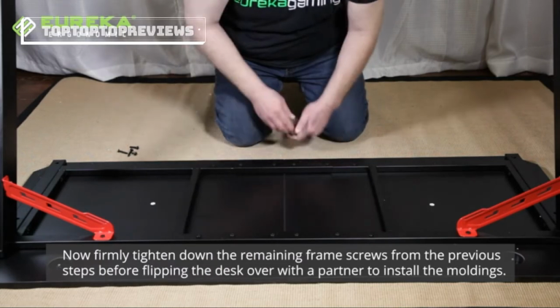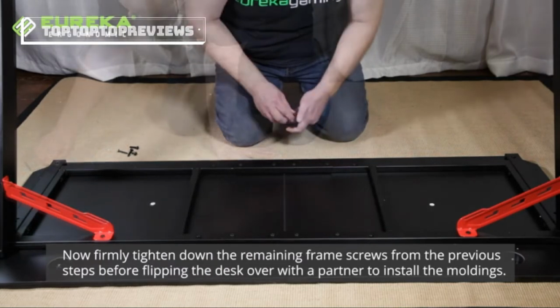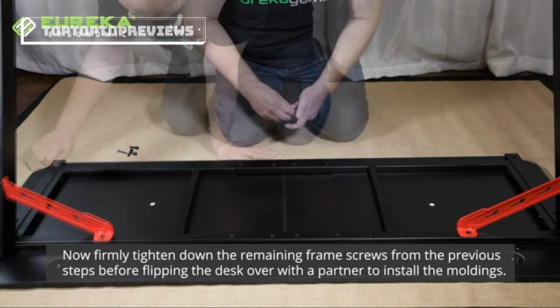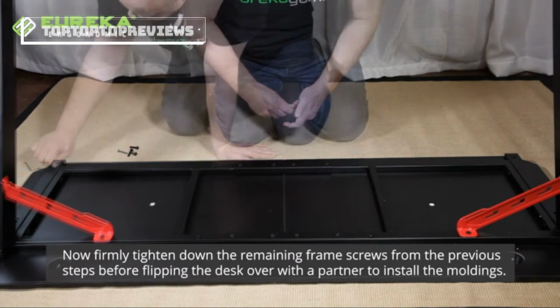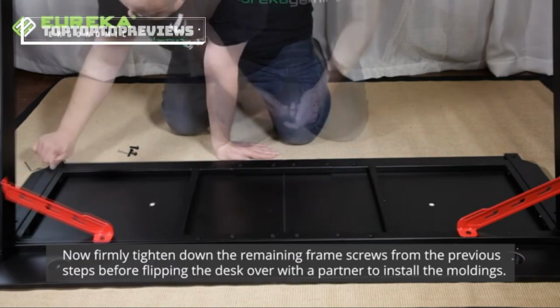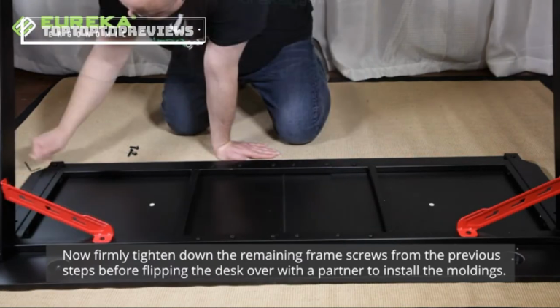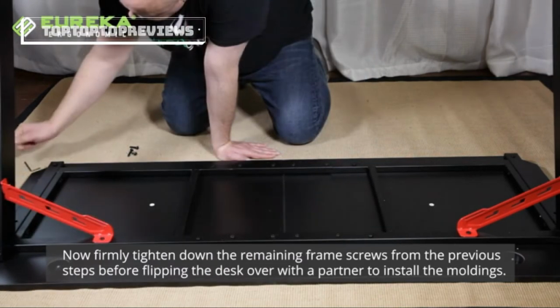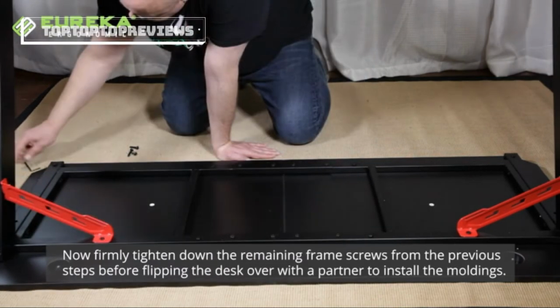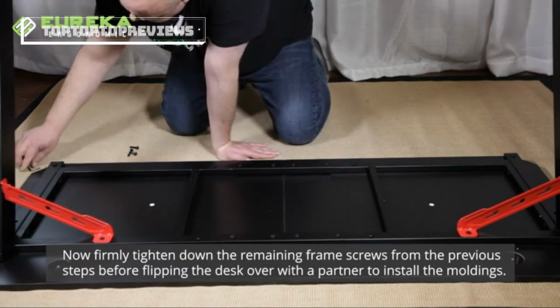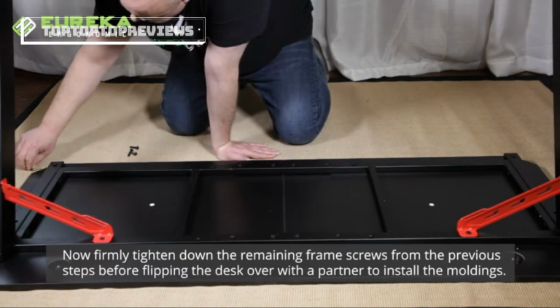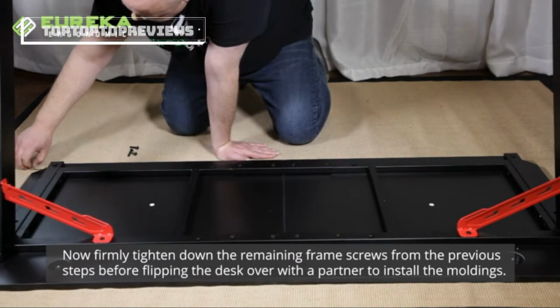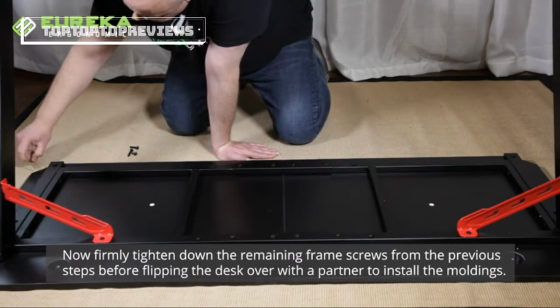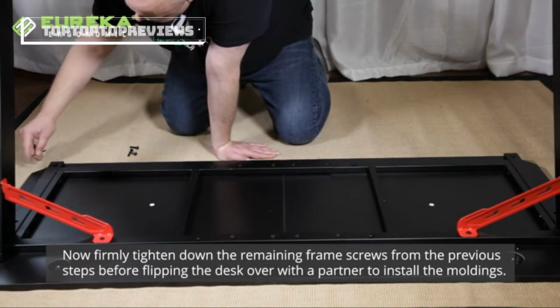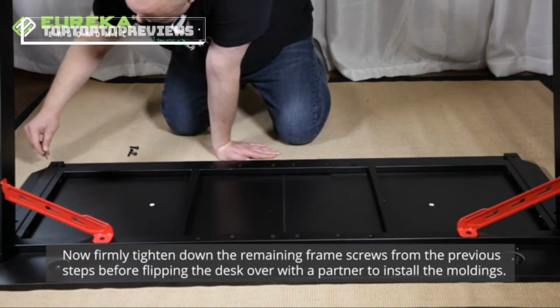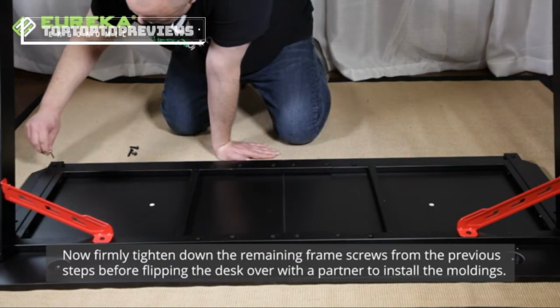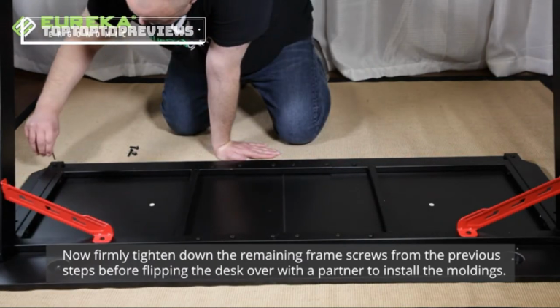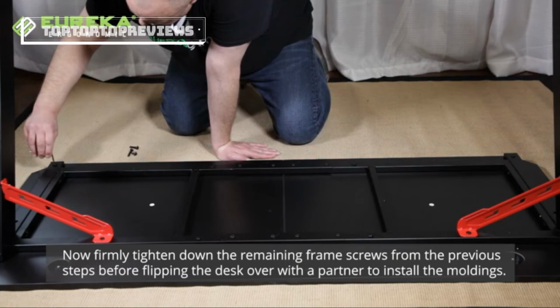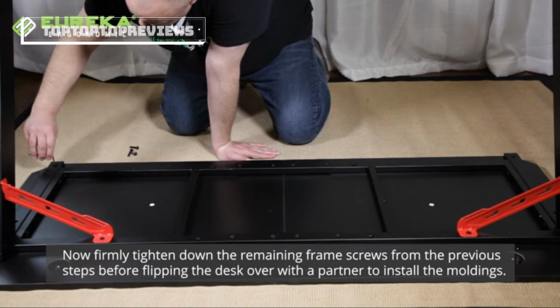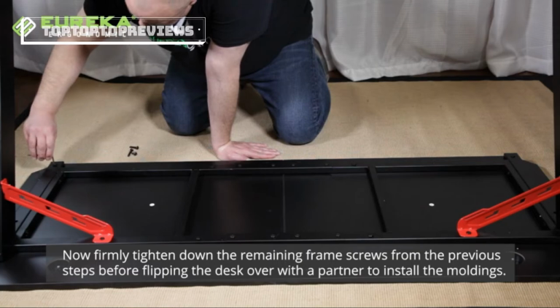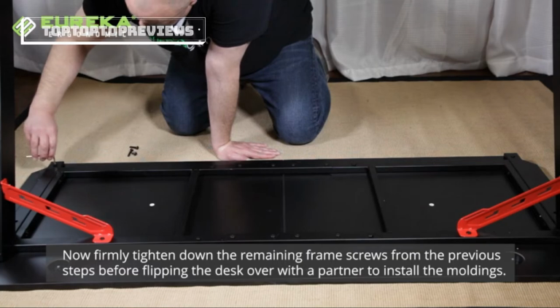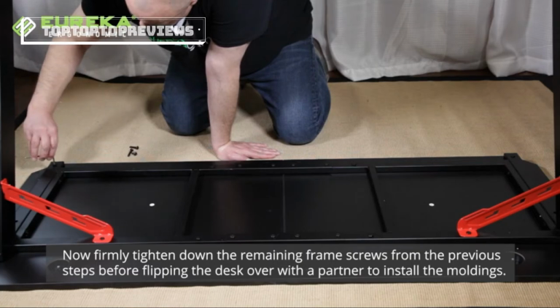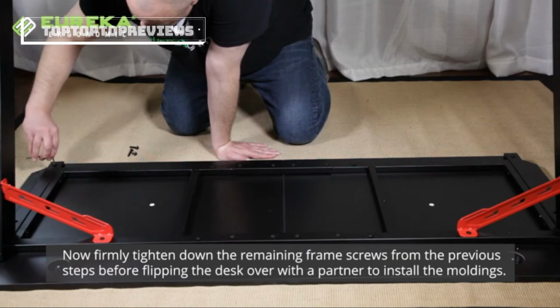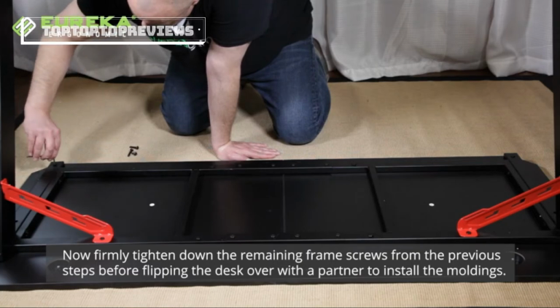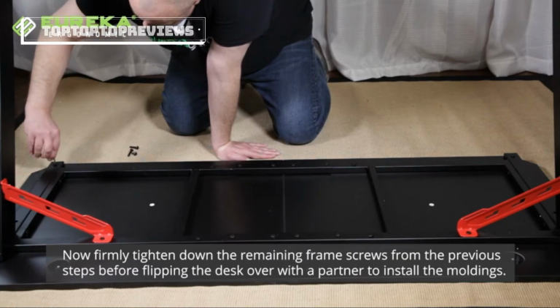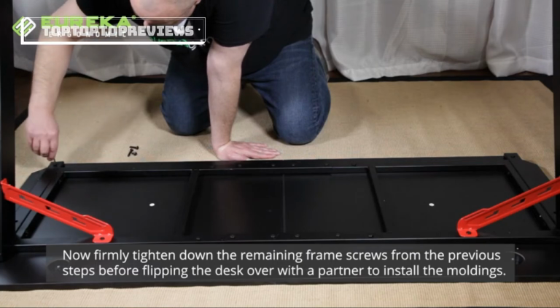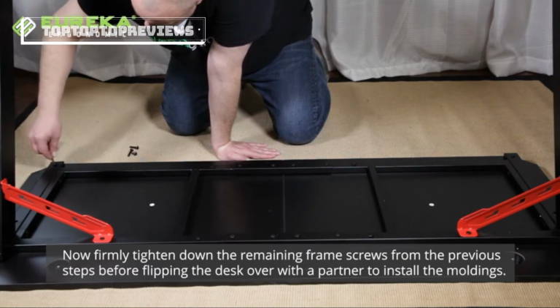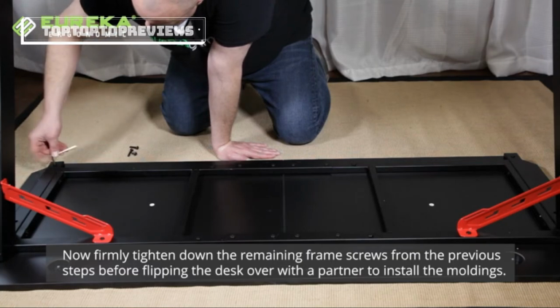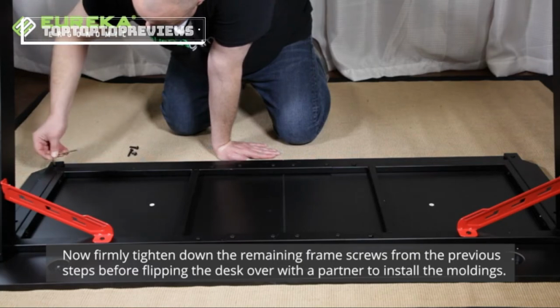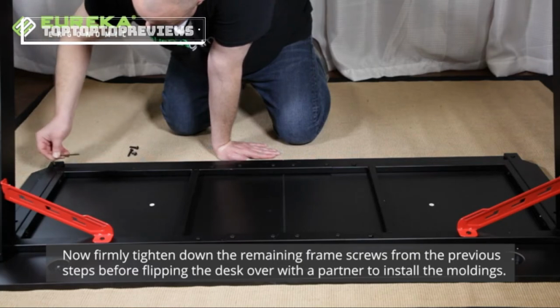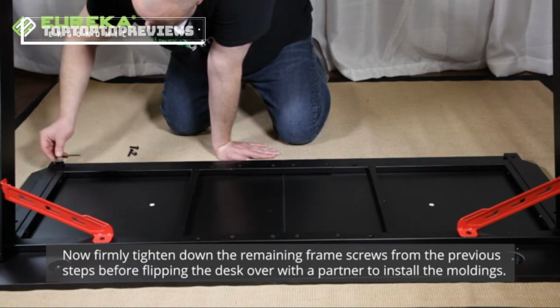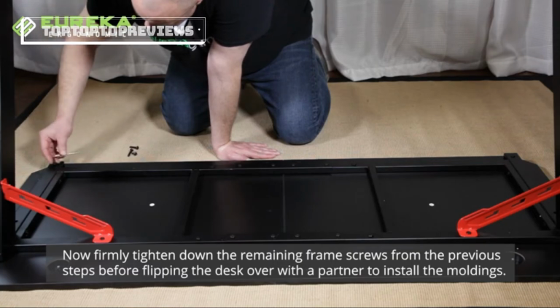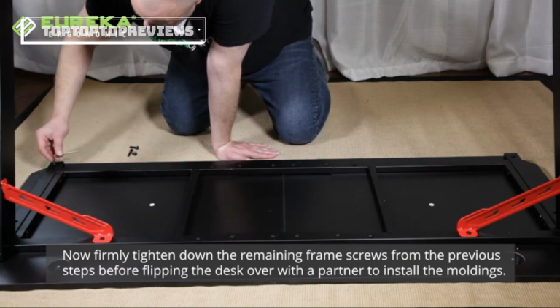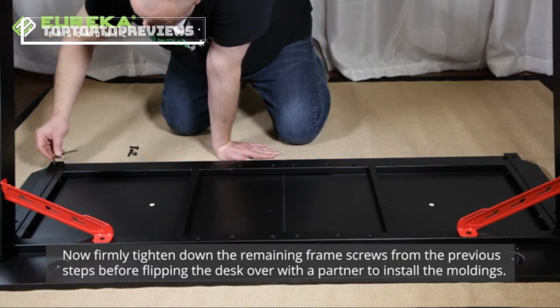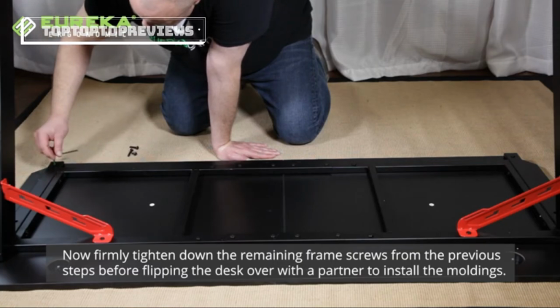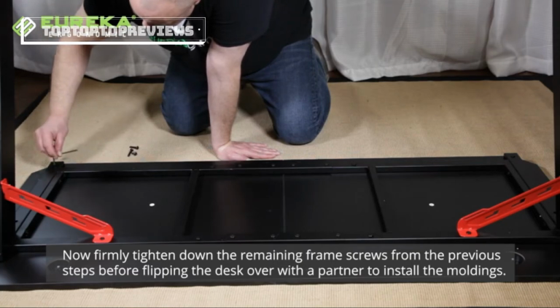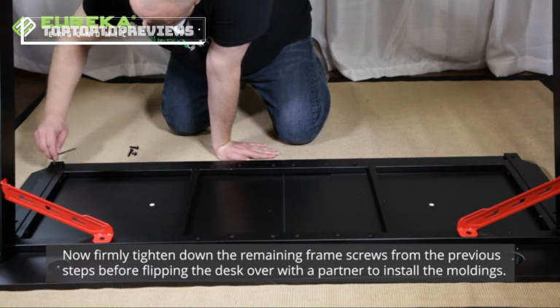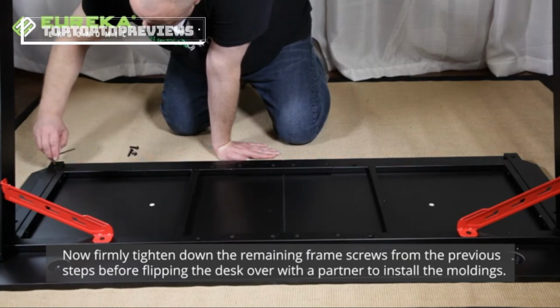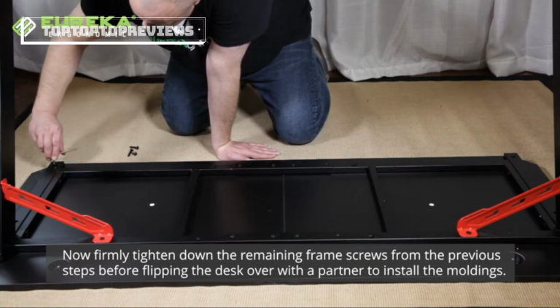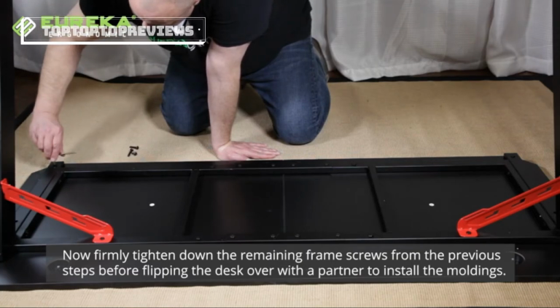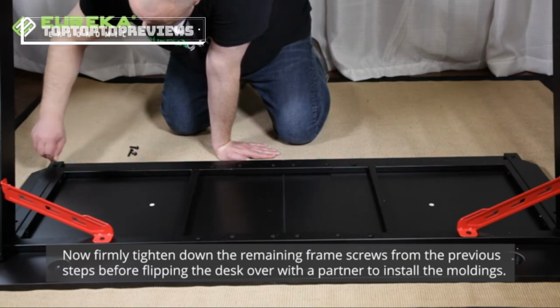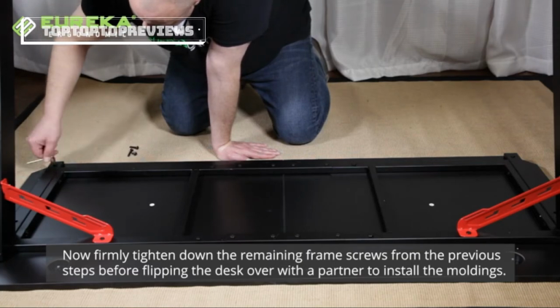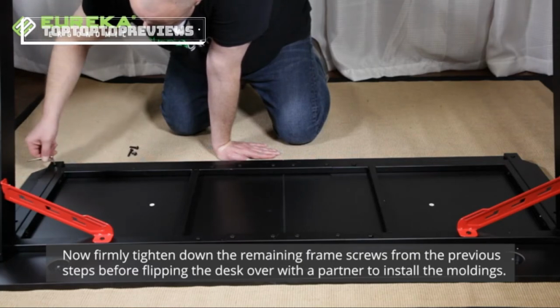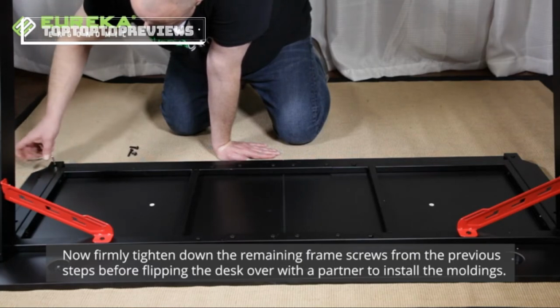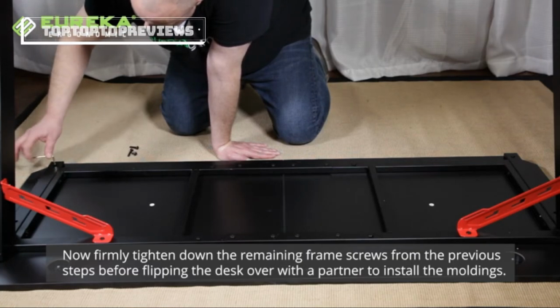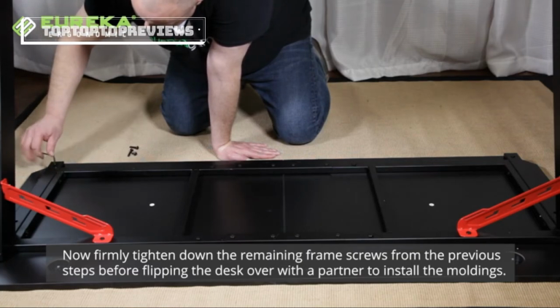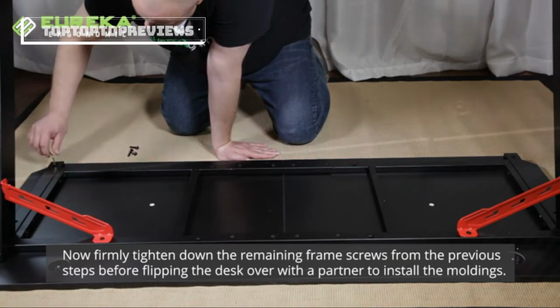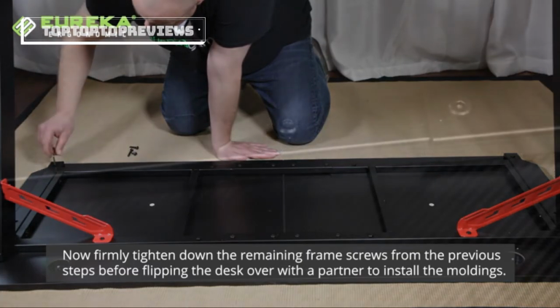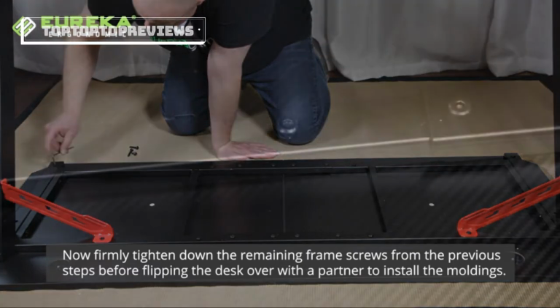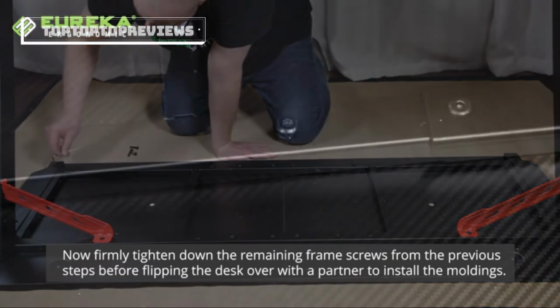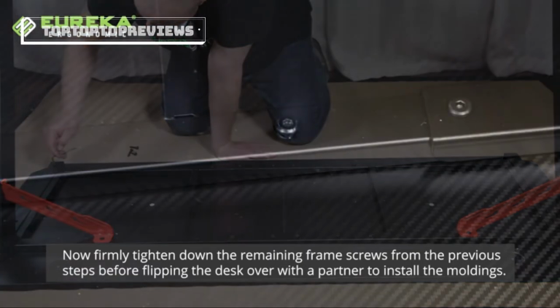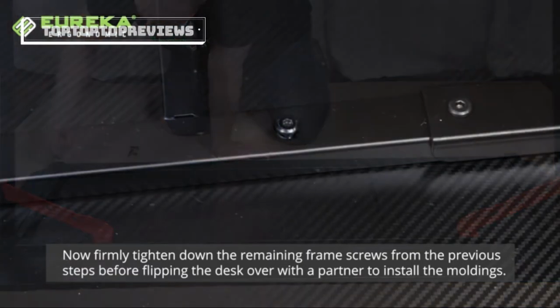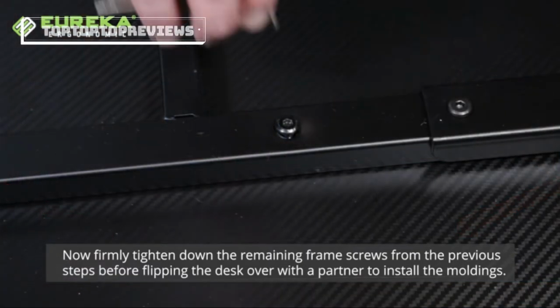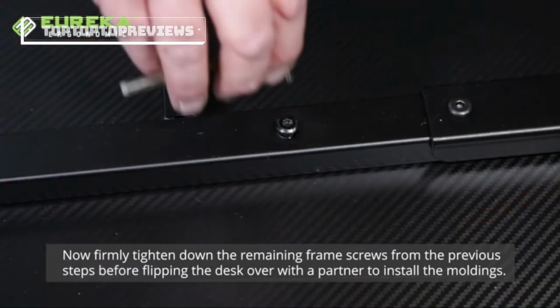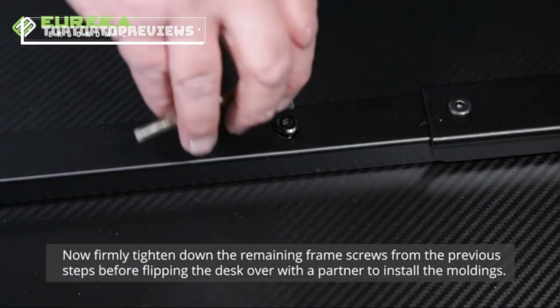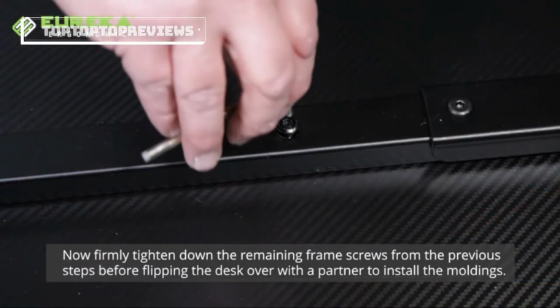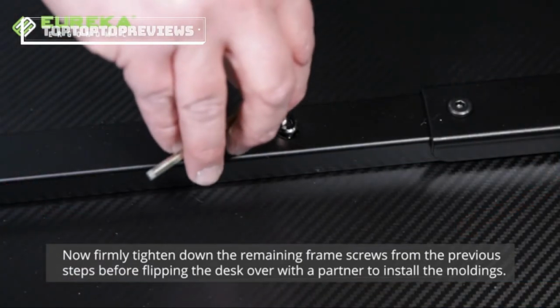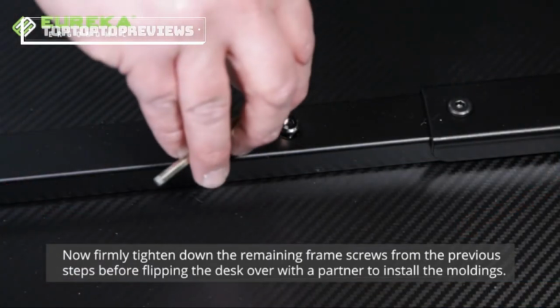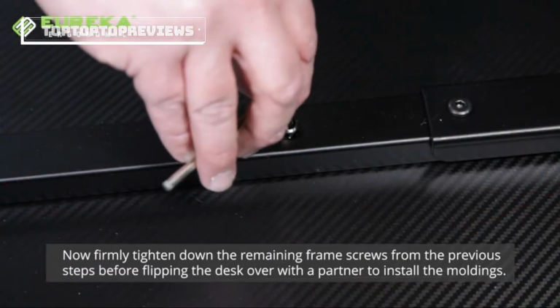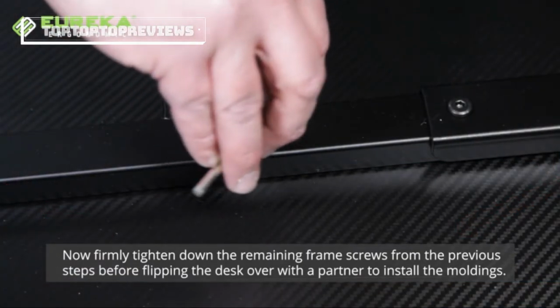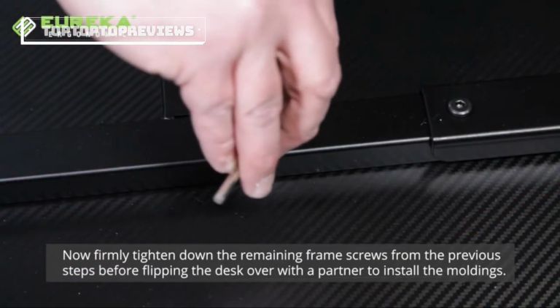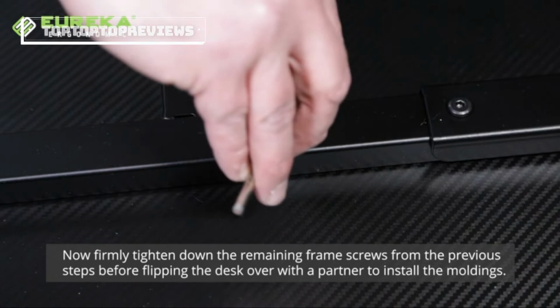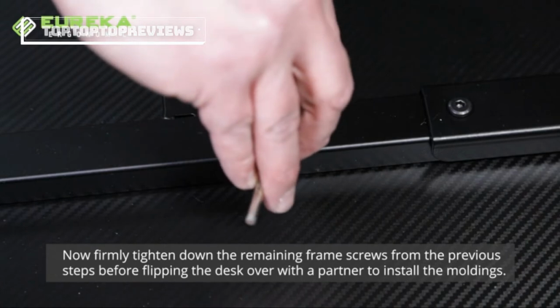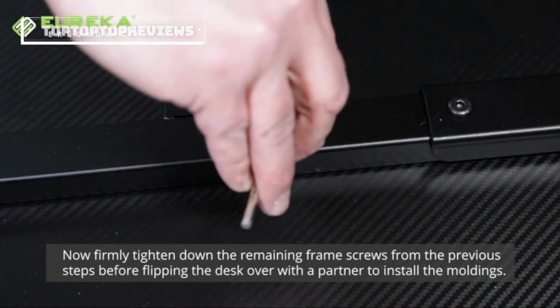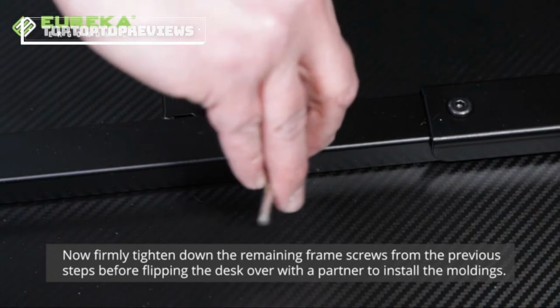Now you can firmly tighten down the remaining frame screws from the previous steps, before flipping the desk over with a partner to install the moldings.